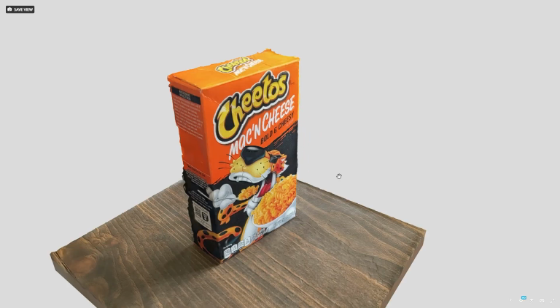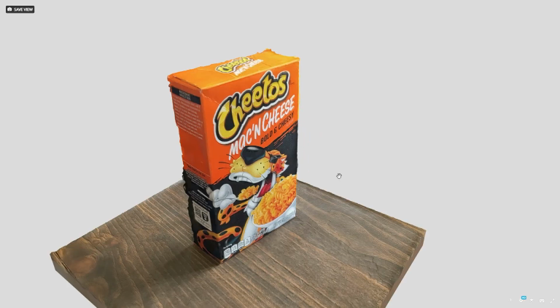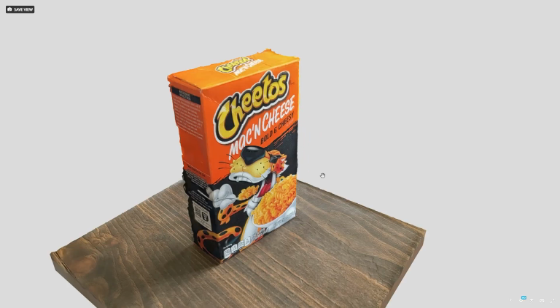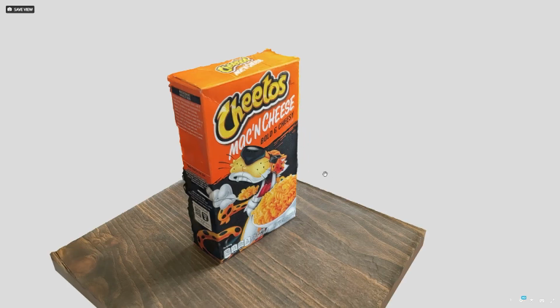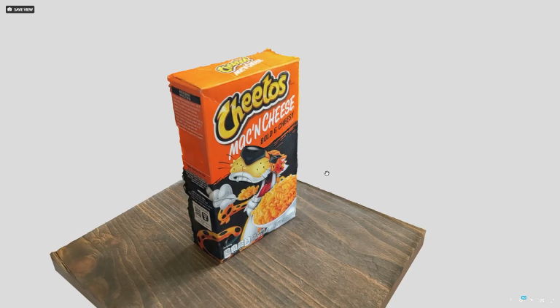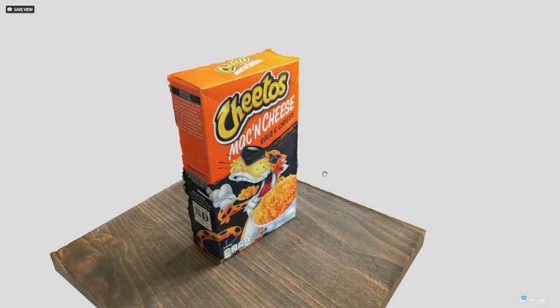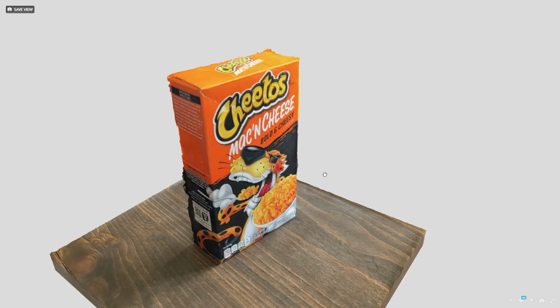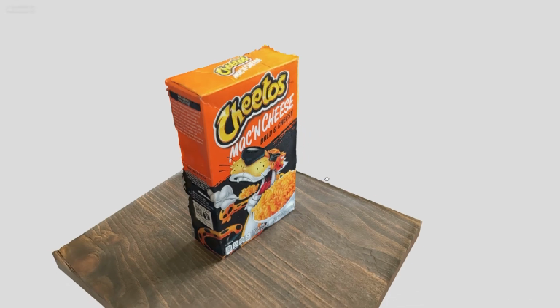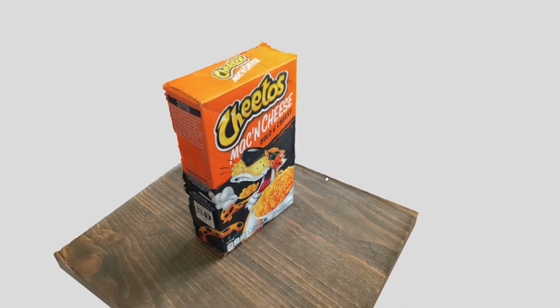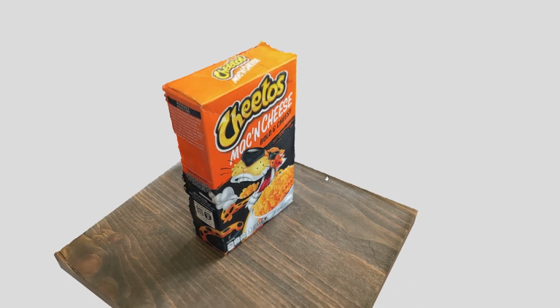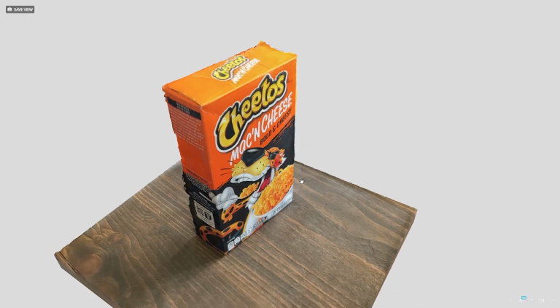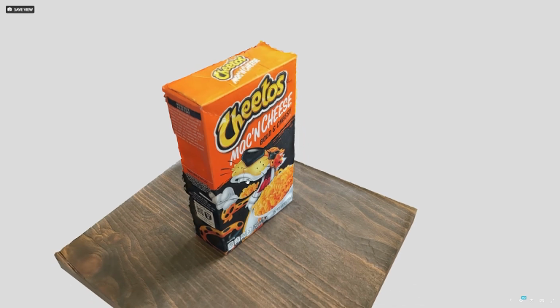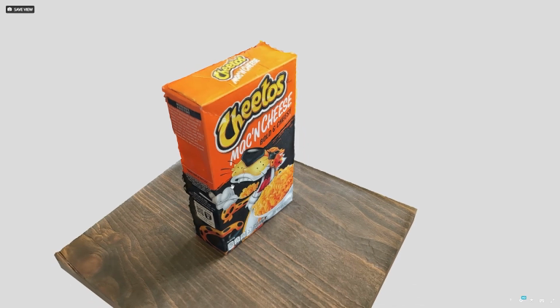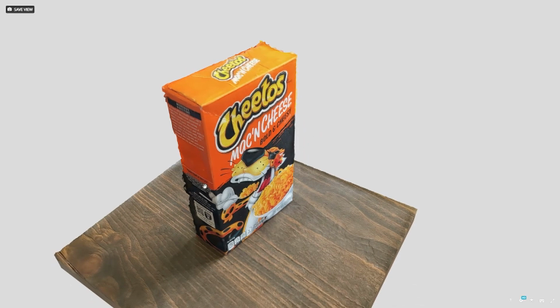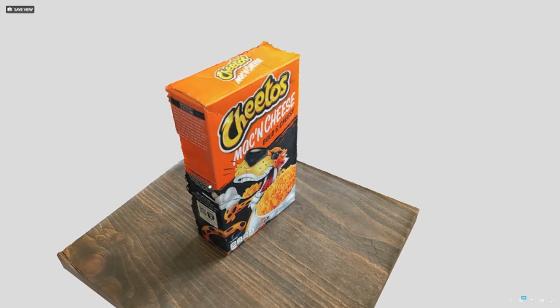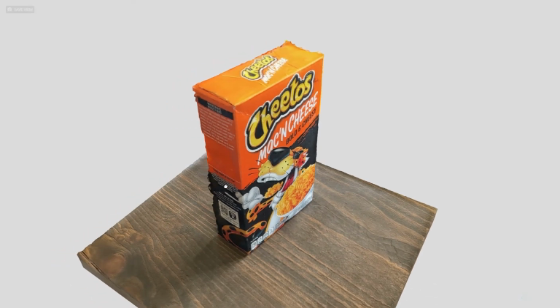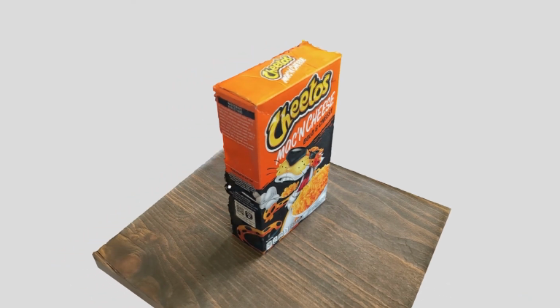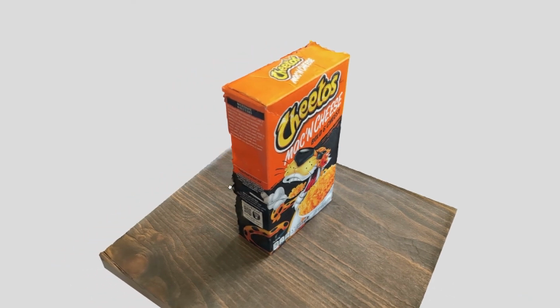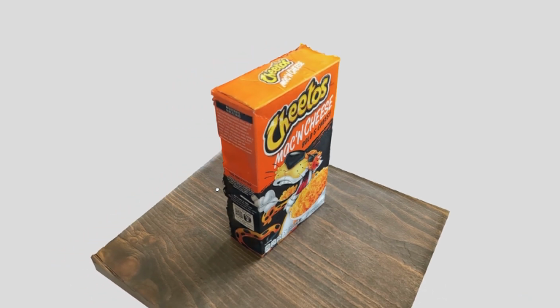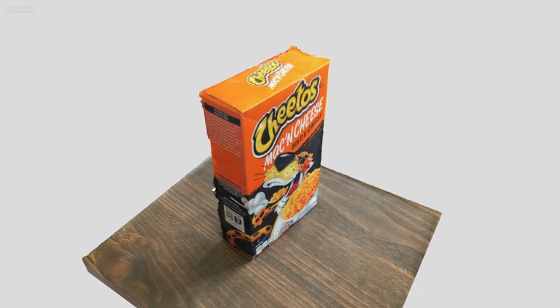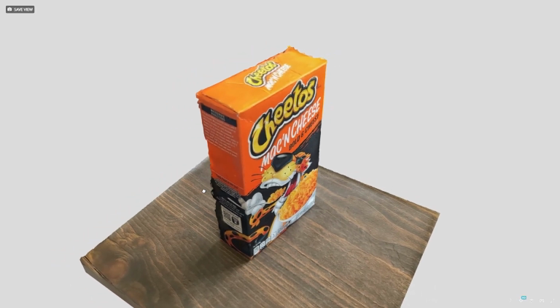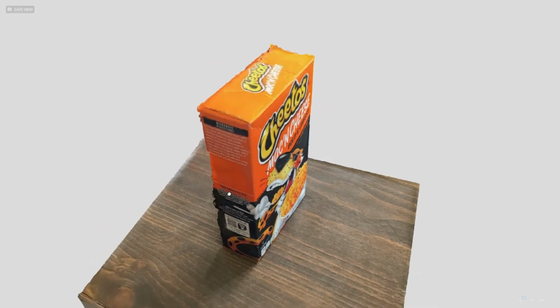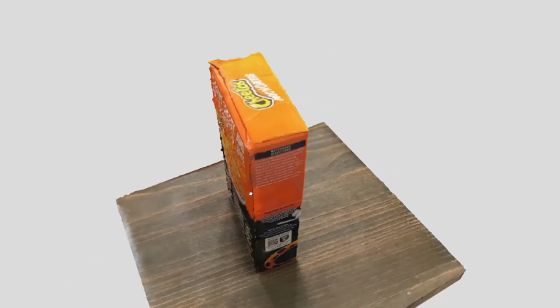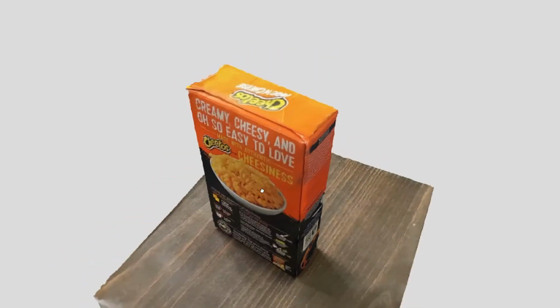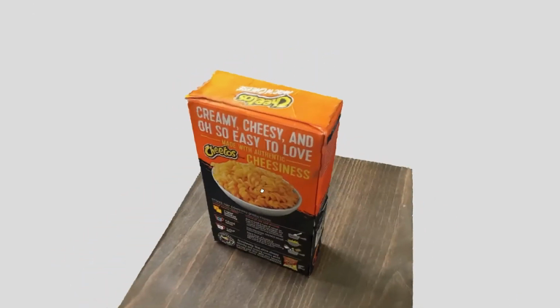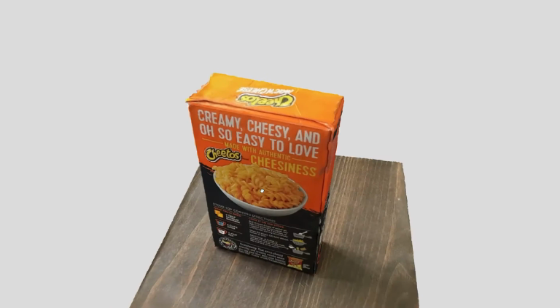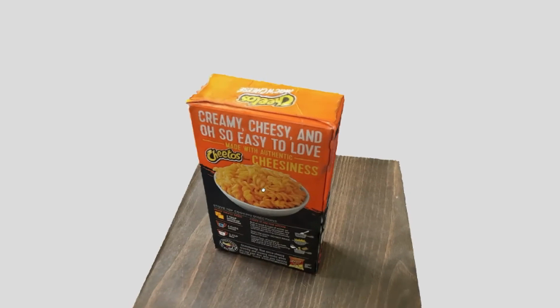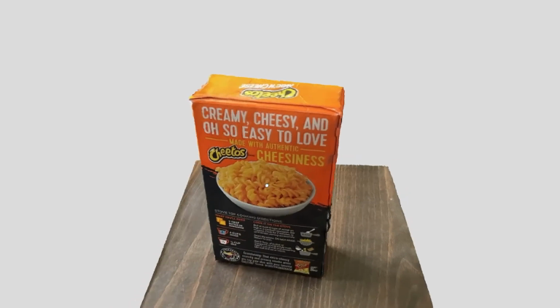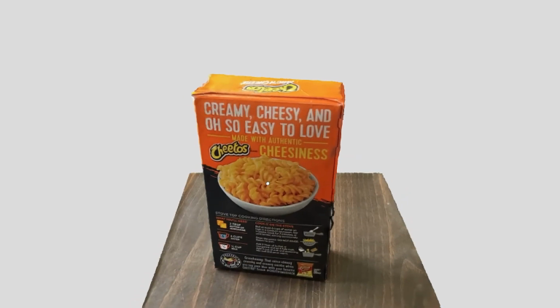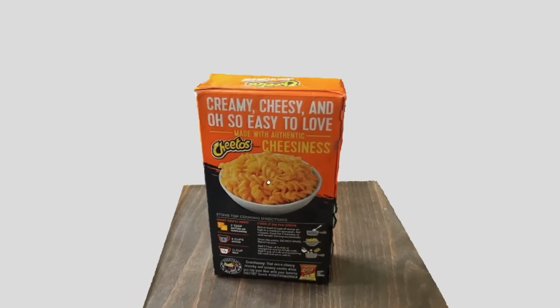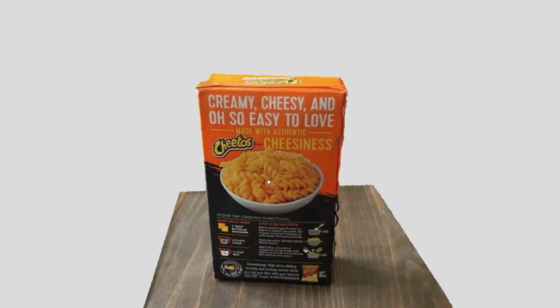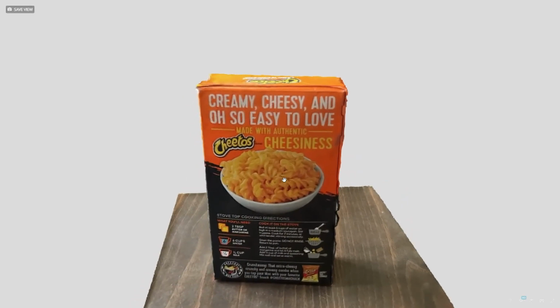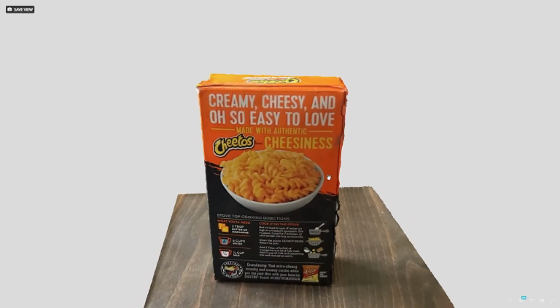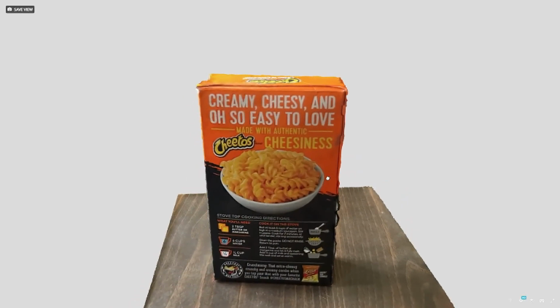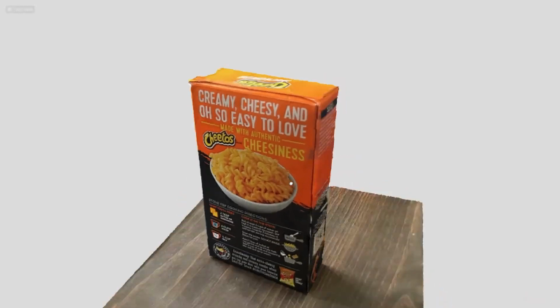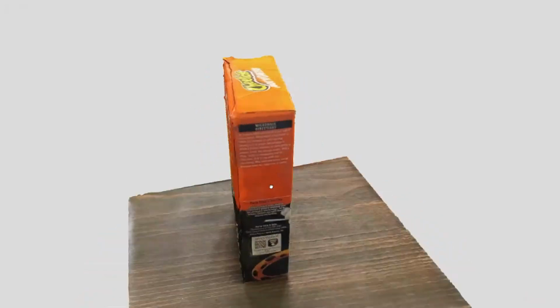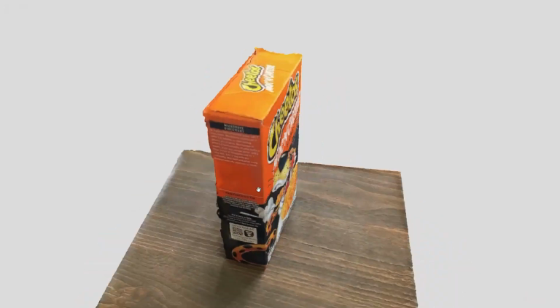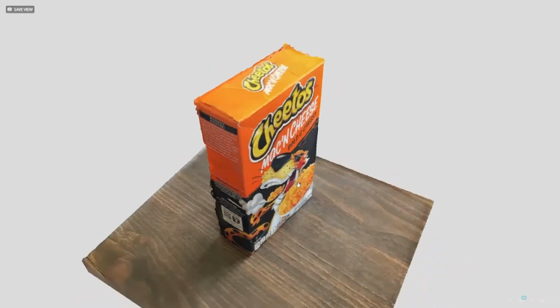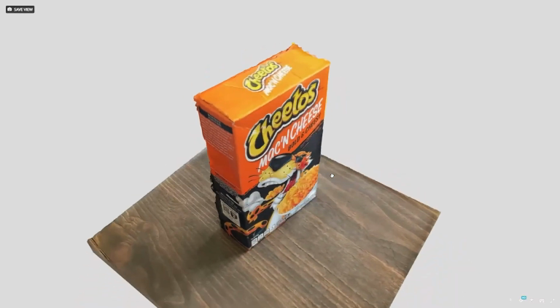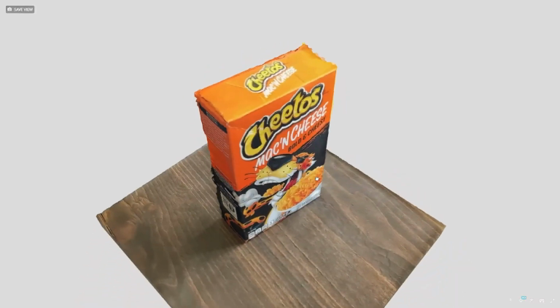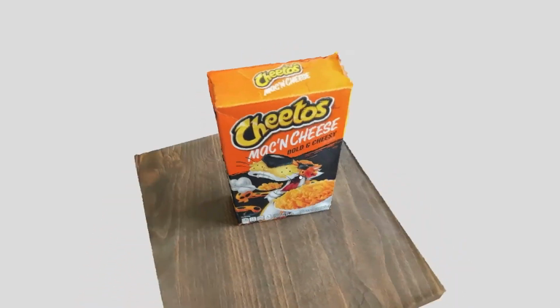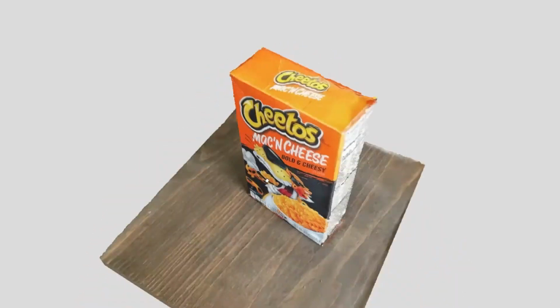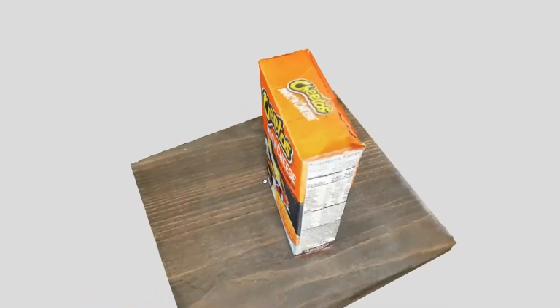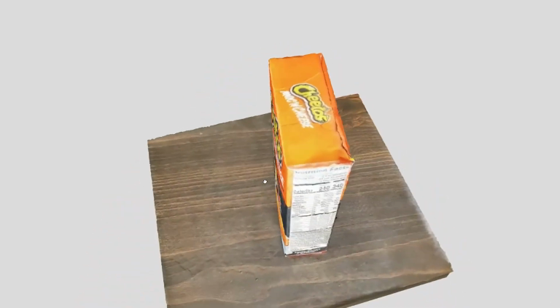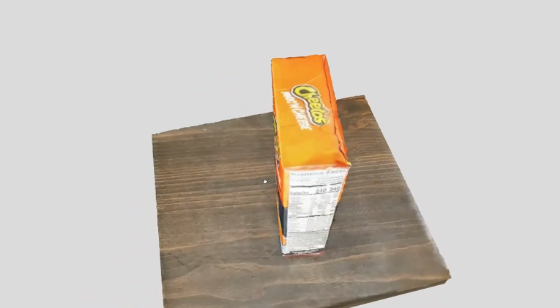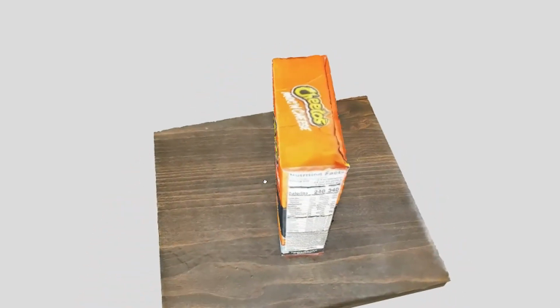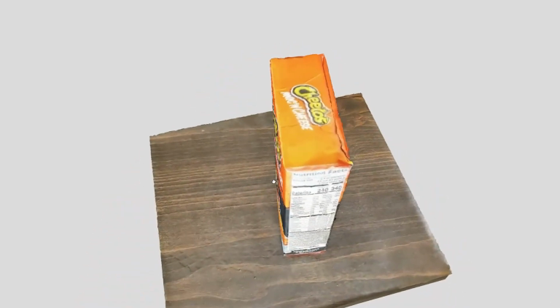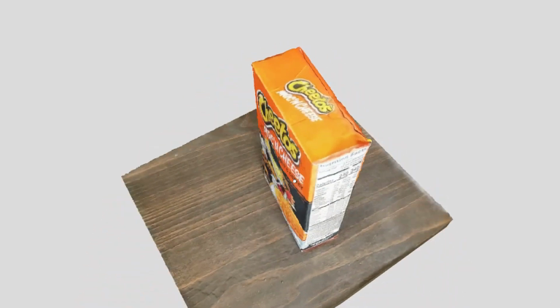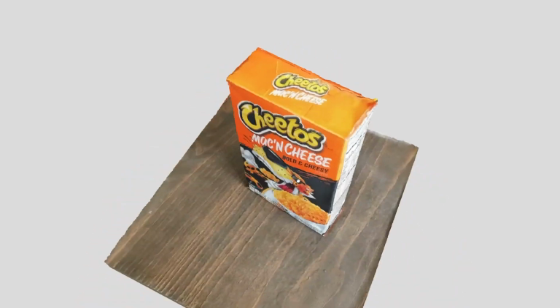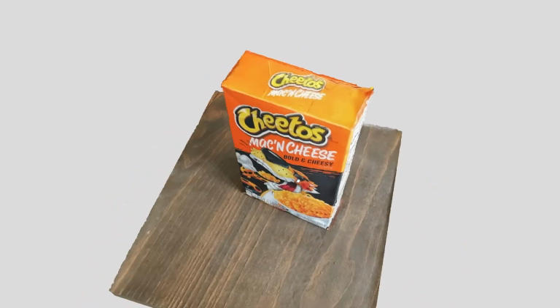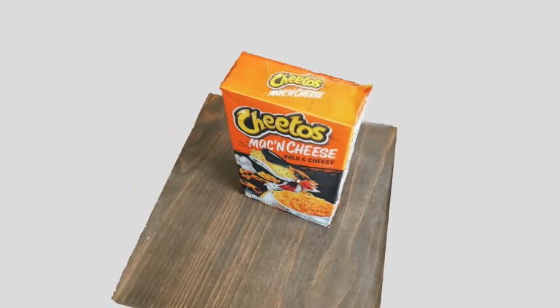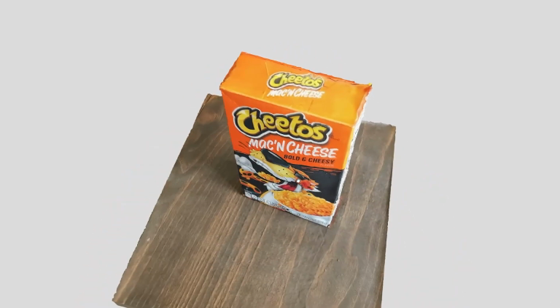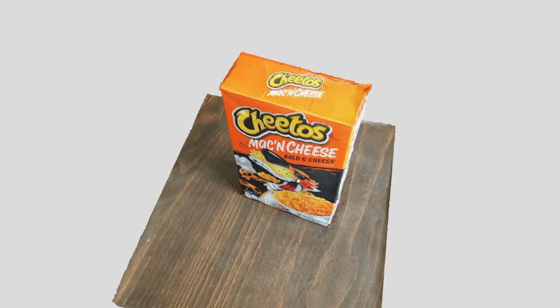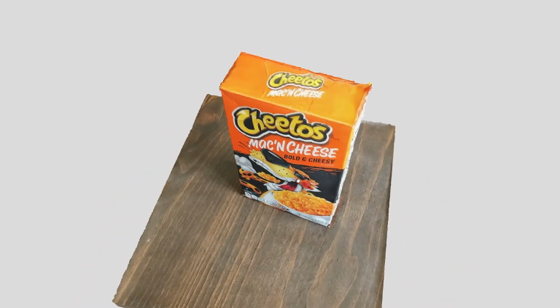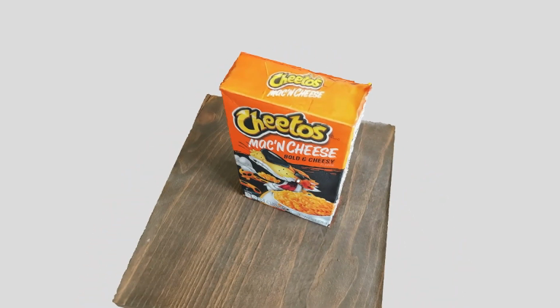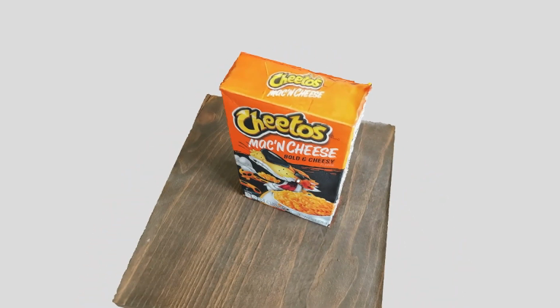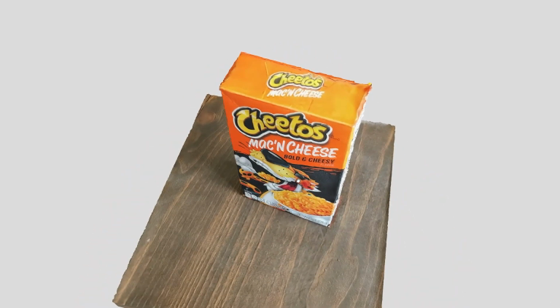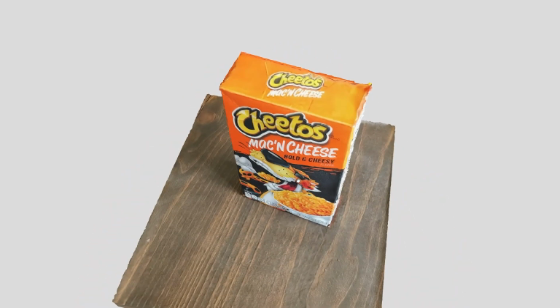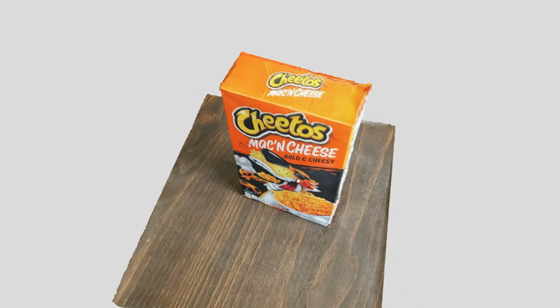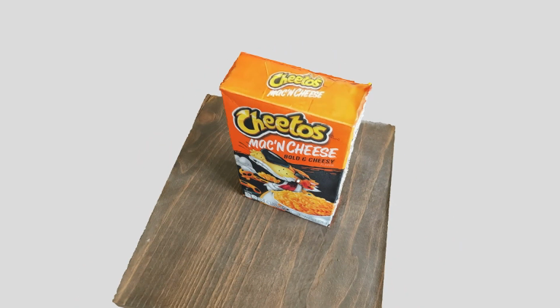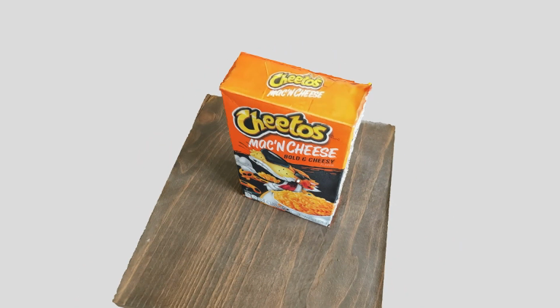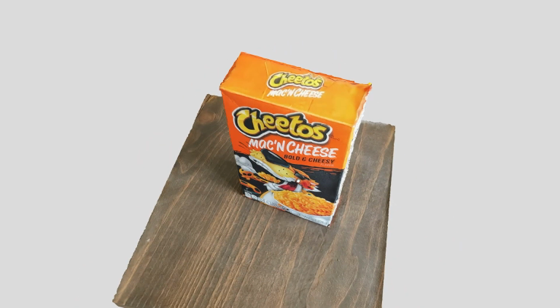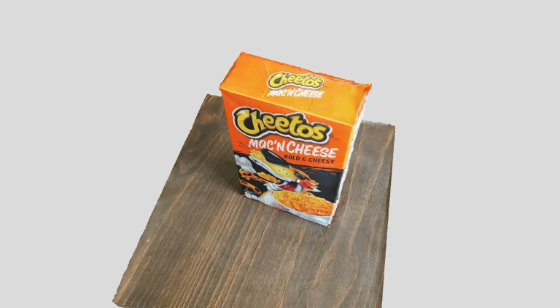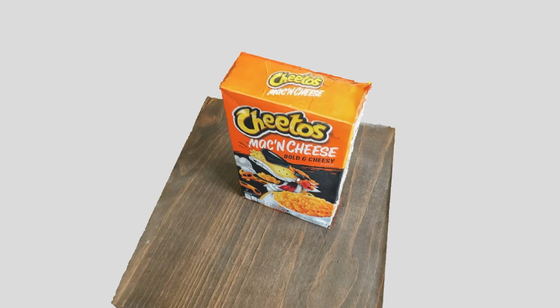Here's a Cheetos mac and cheese box — I just wanted to test out a simple box shape. It's a little rough around the edges, but it still looks pretty cool.